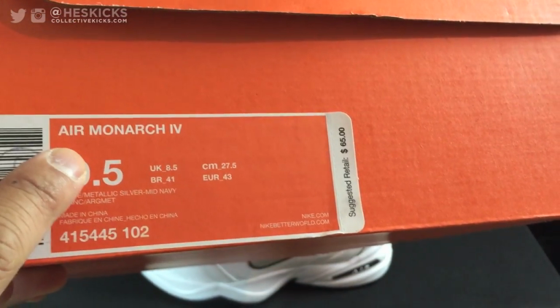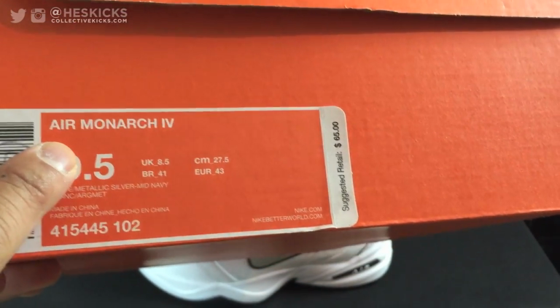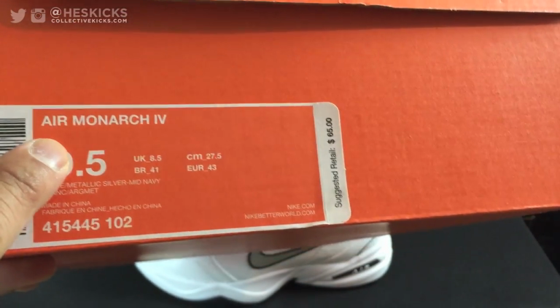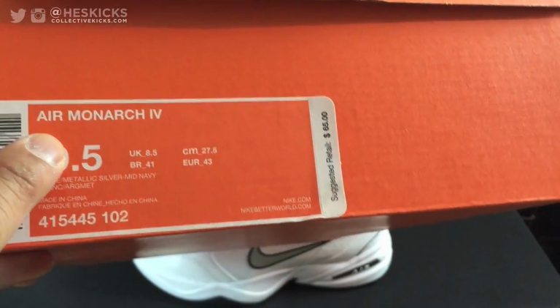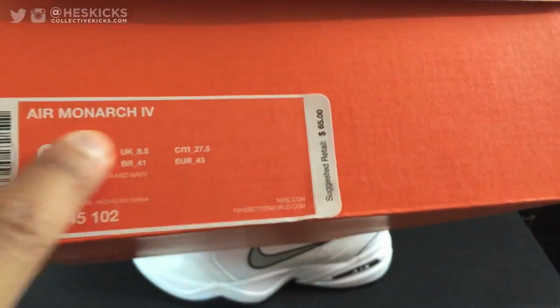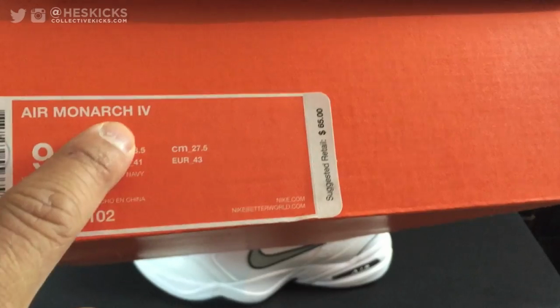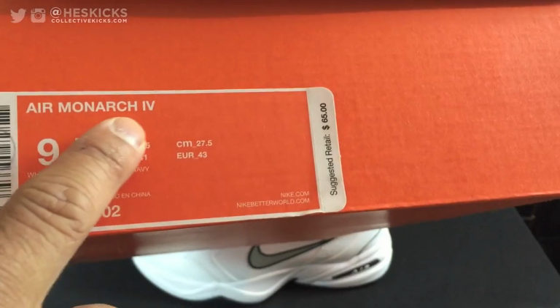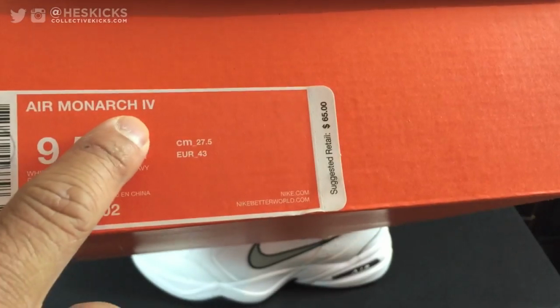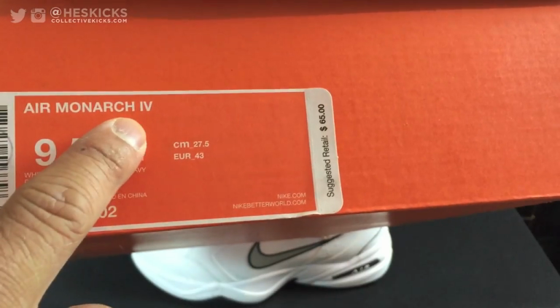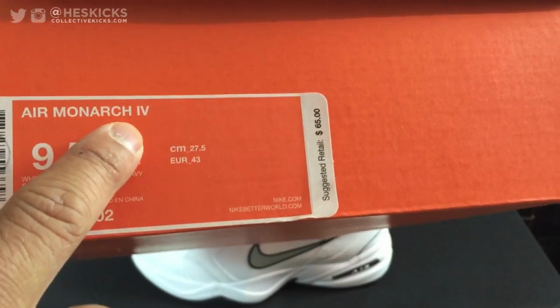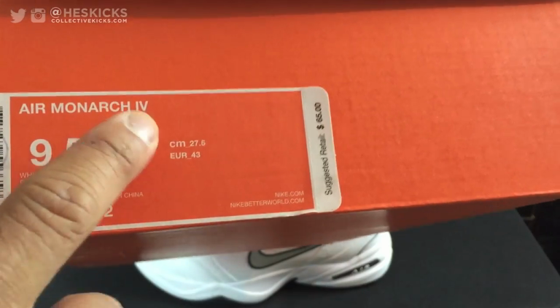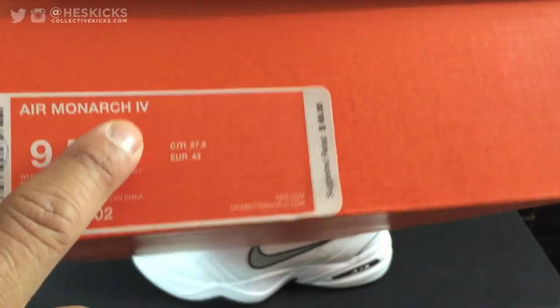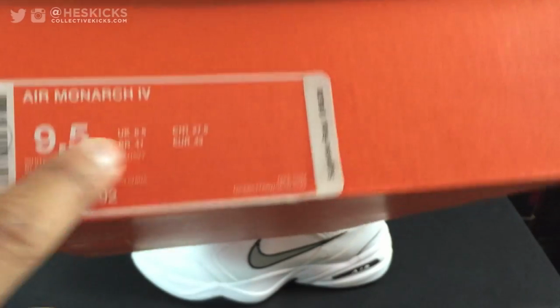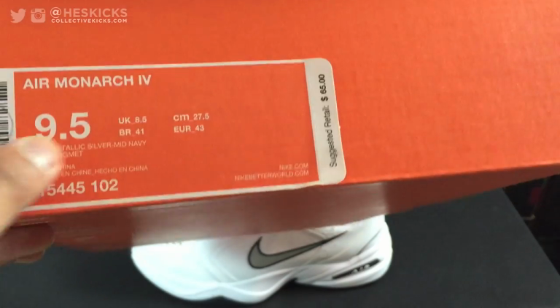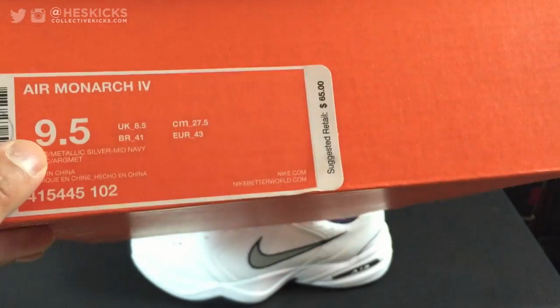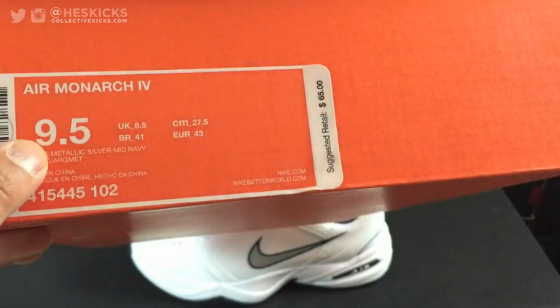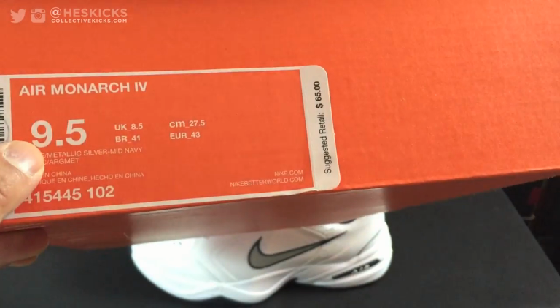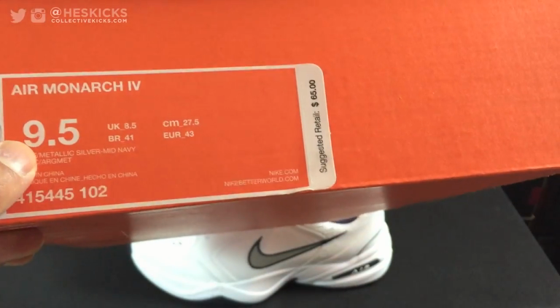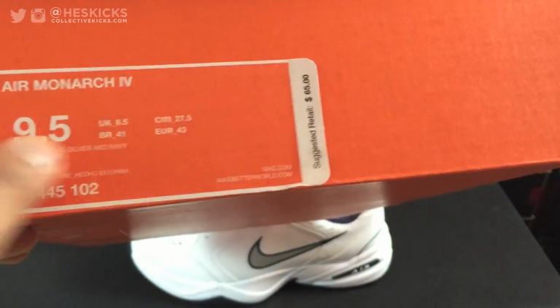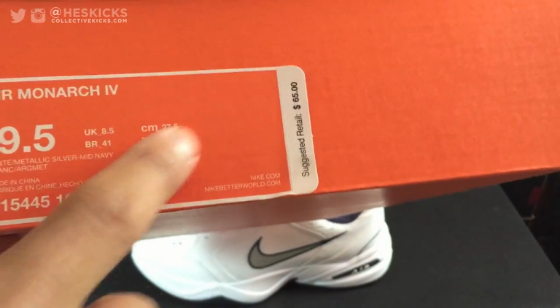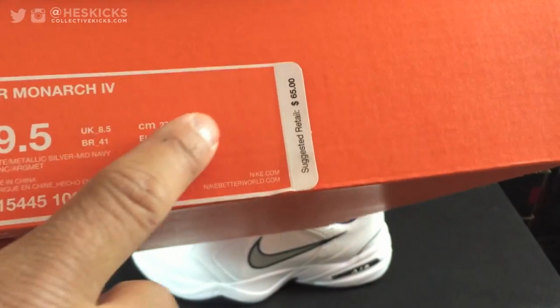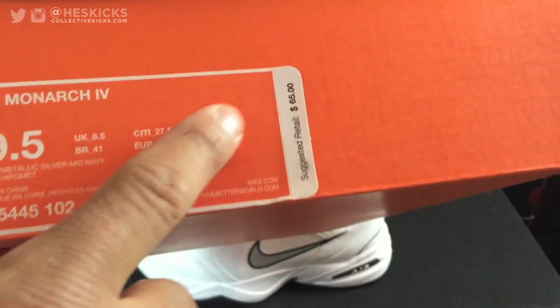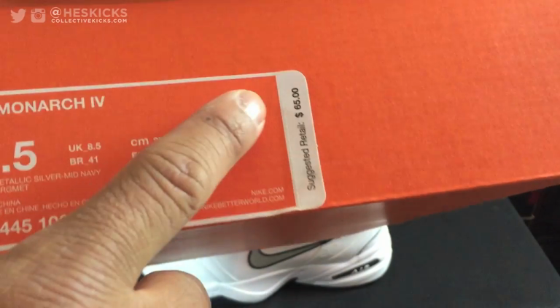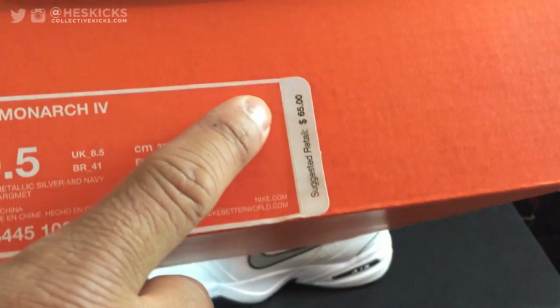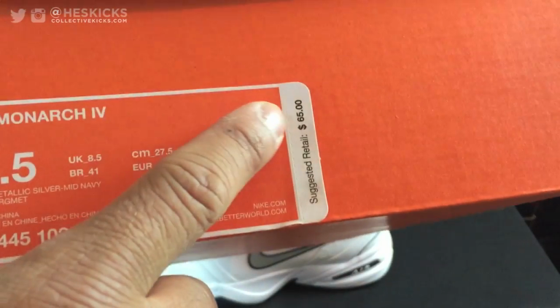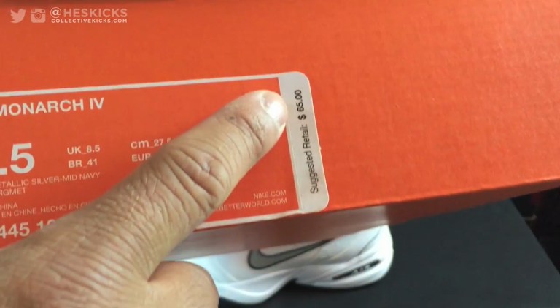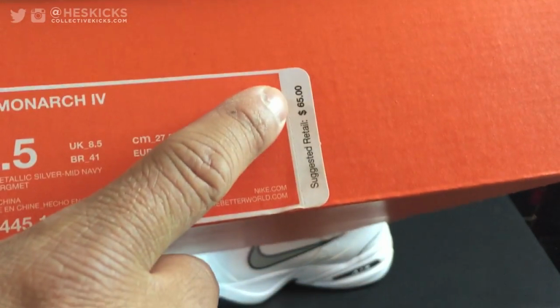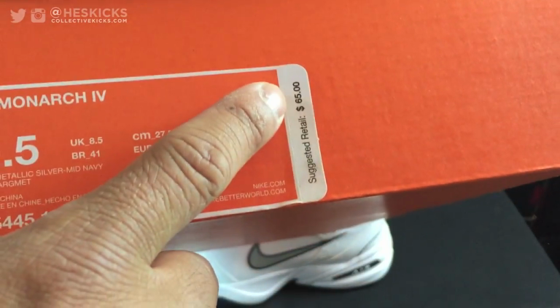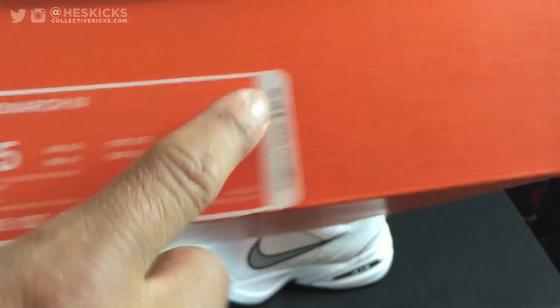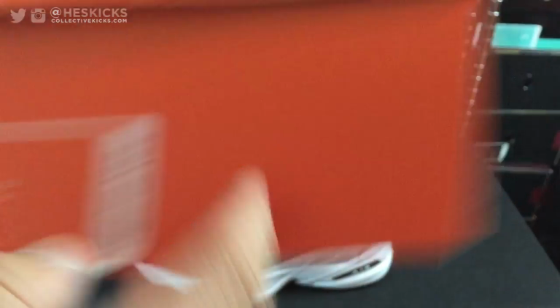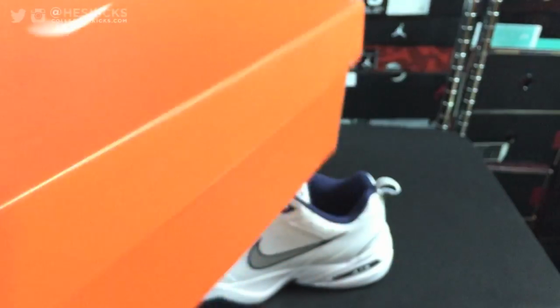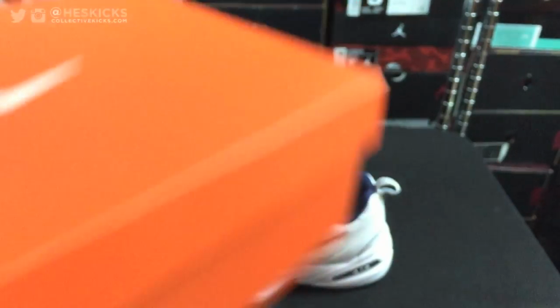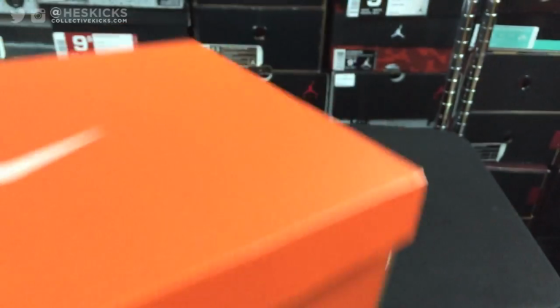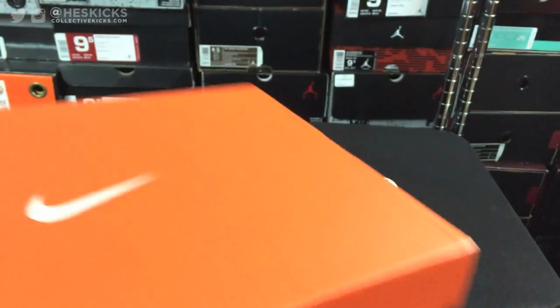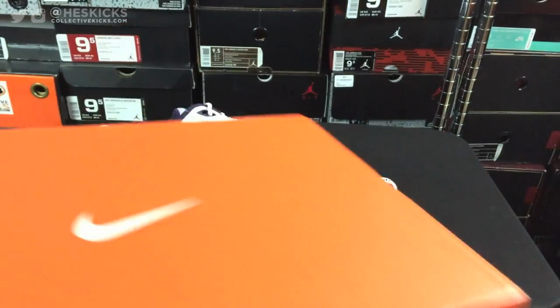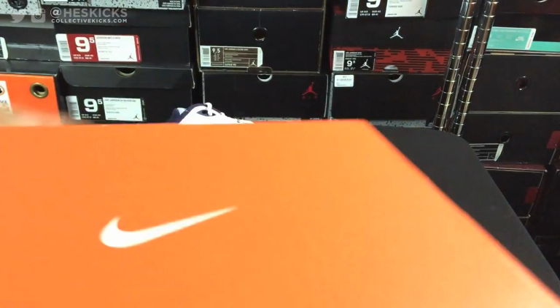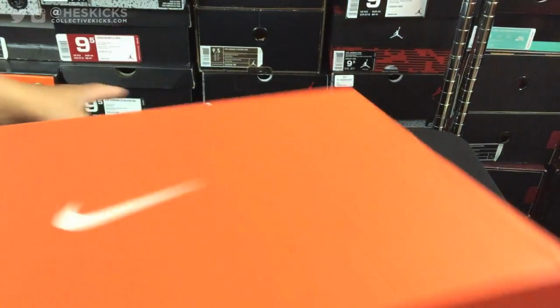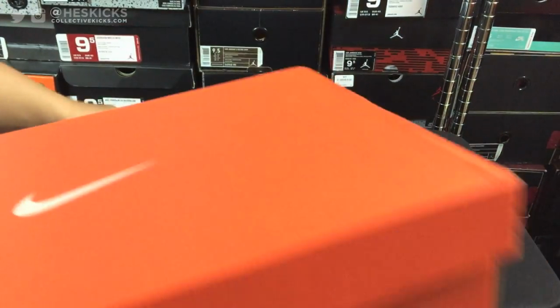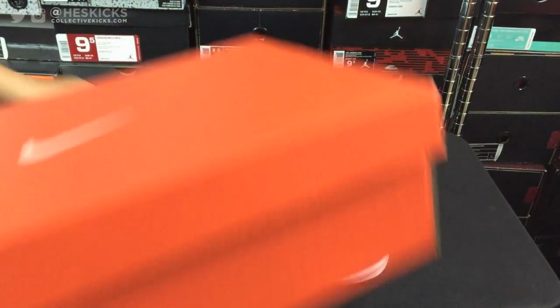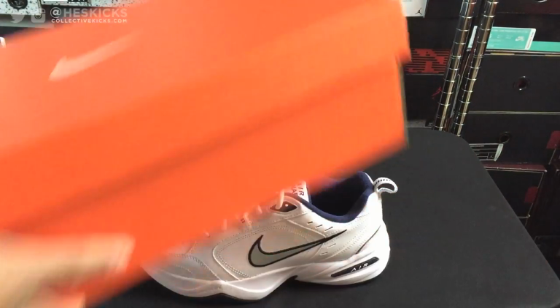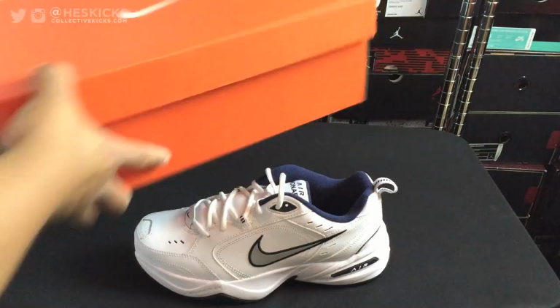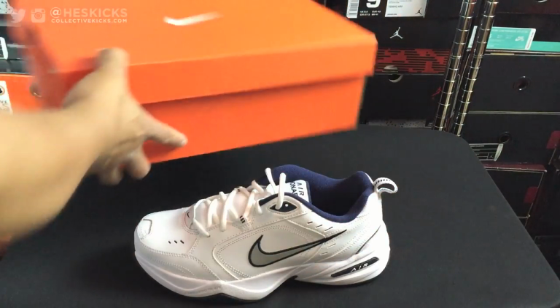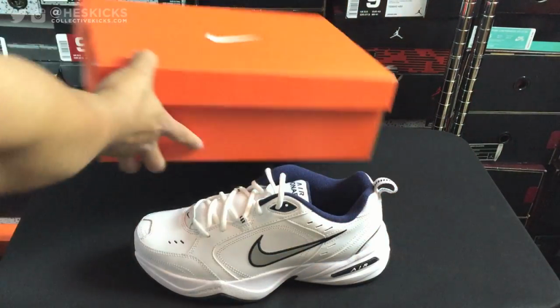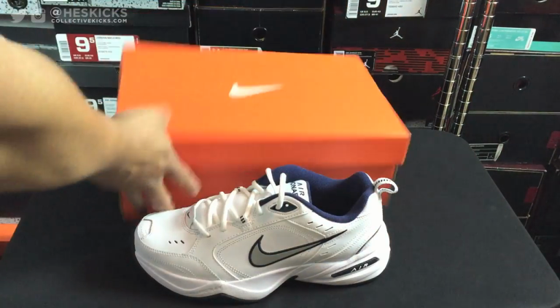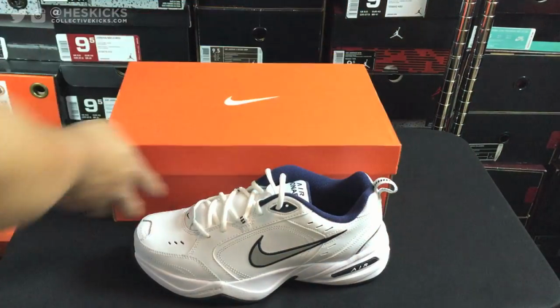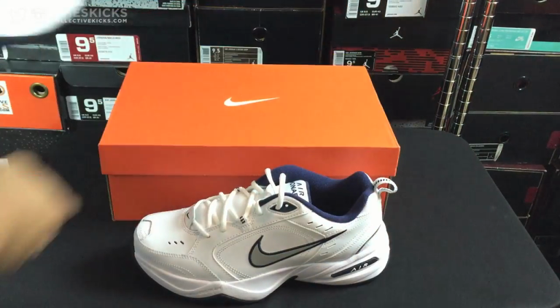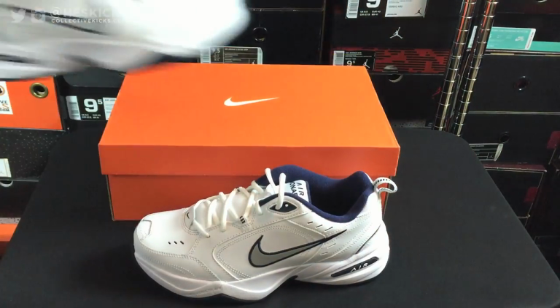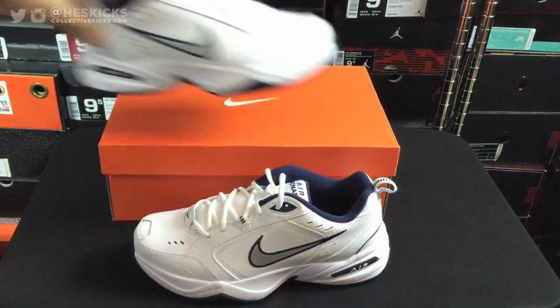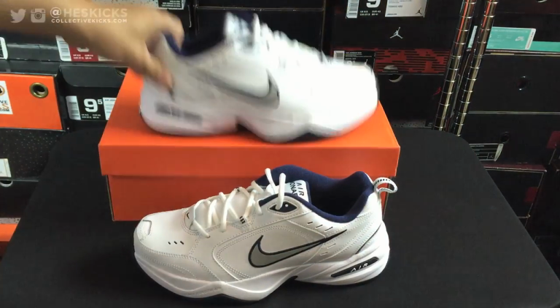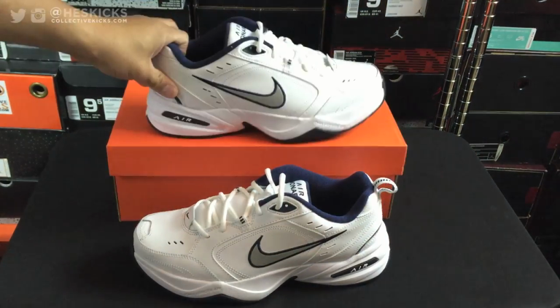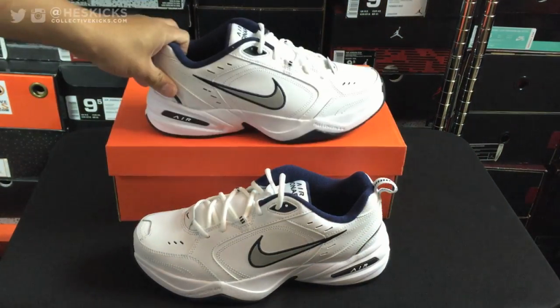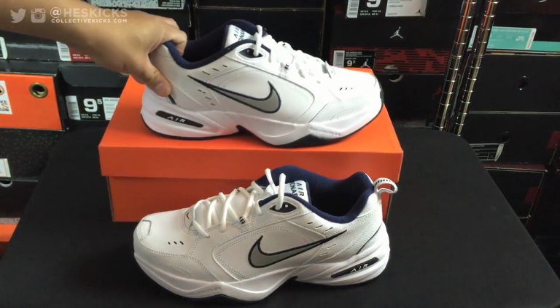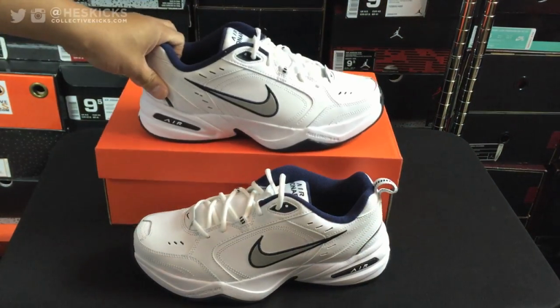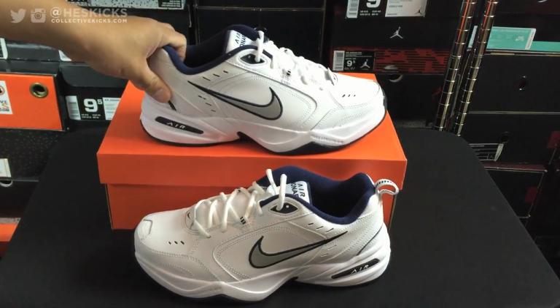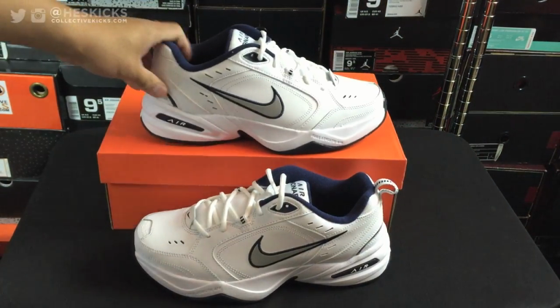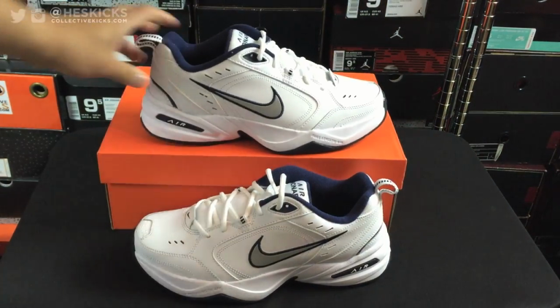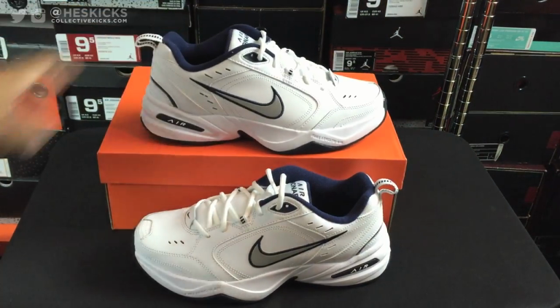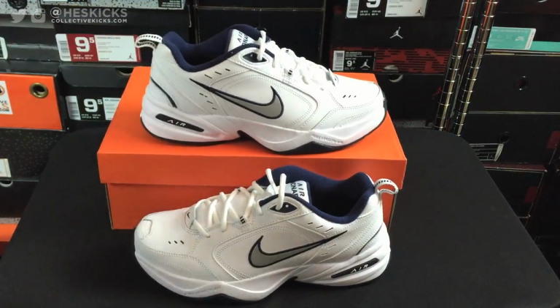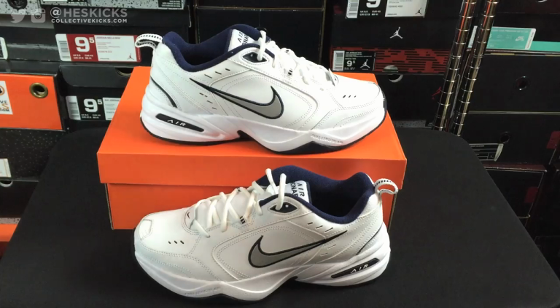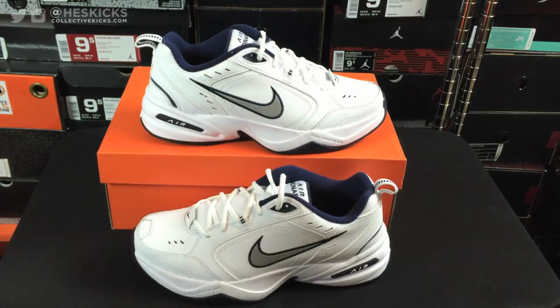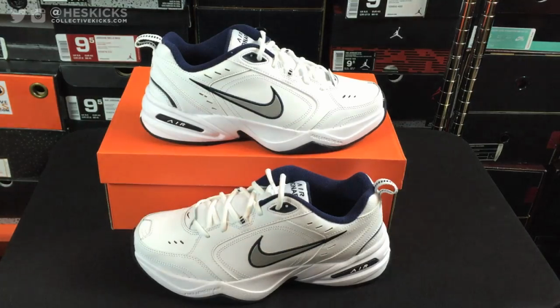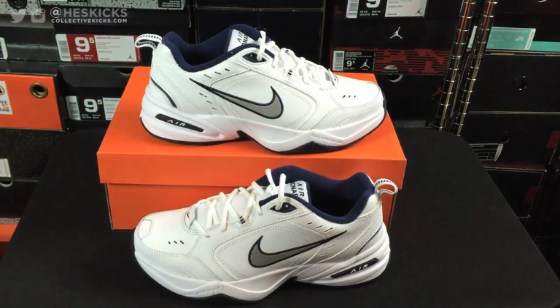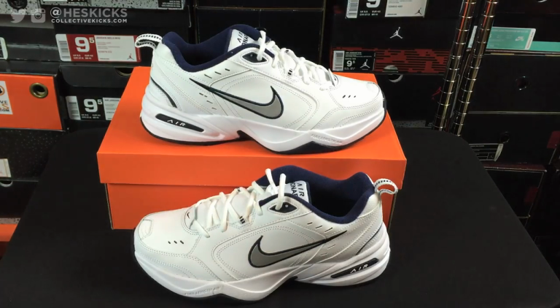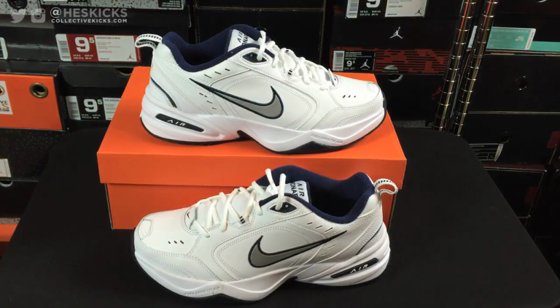I feature these on some thrifting videos from time to time because I'll see them at like Ross, Nordstrom Rack, or Goodwill. But these things are just one of those pairs of sneakers that are fitting for the old folk, and there's a lot of them — that's why they're so popular. You can see Air Monarch 4 in my size, and $65 is the retail on those.